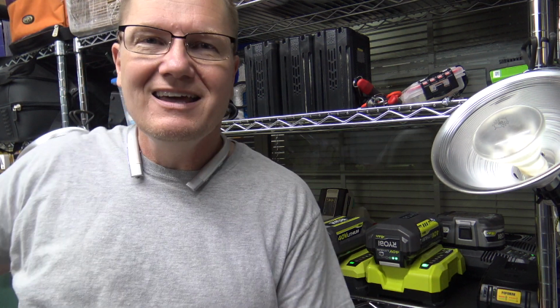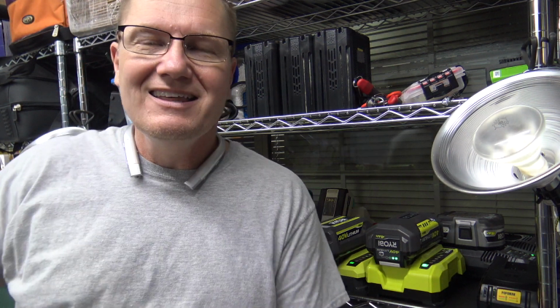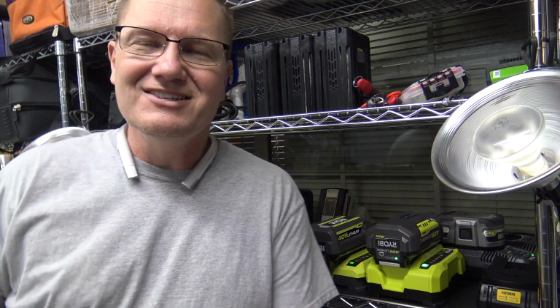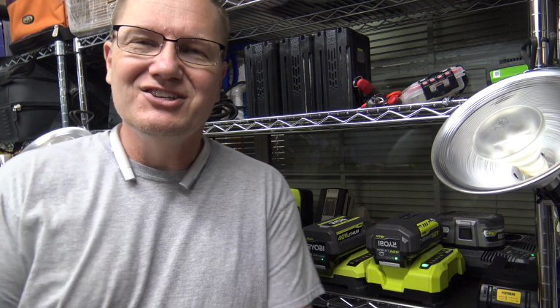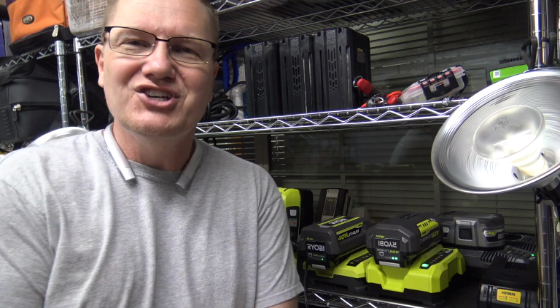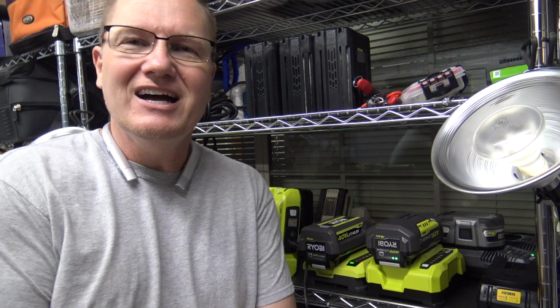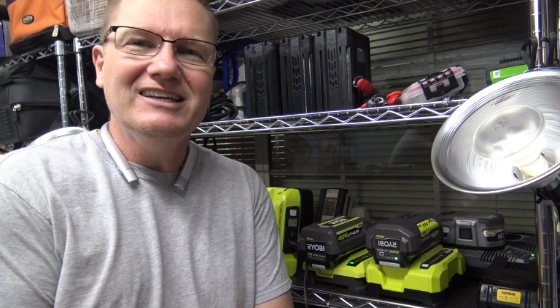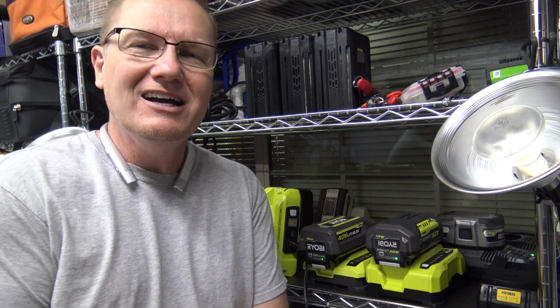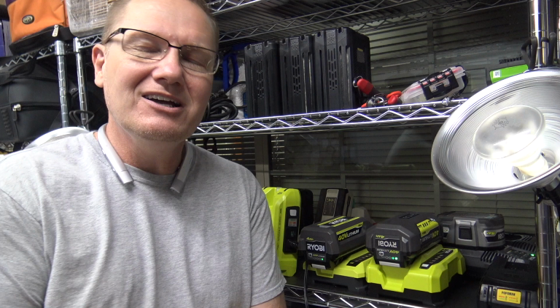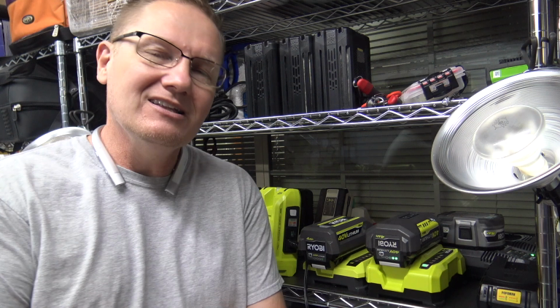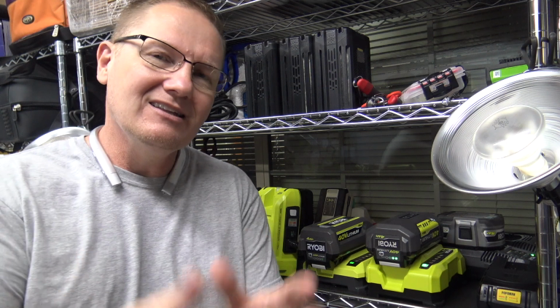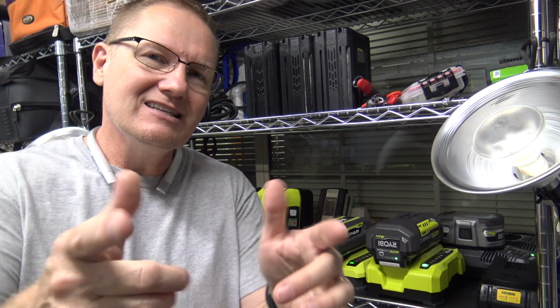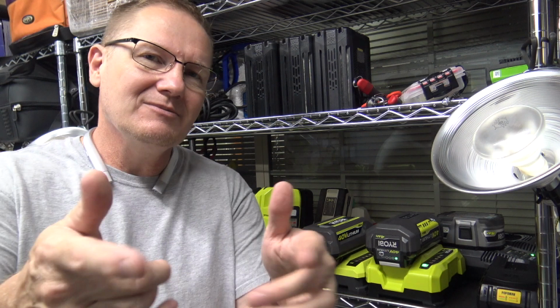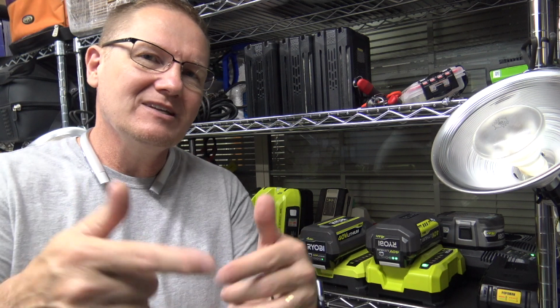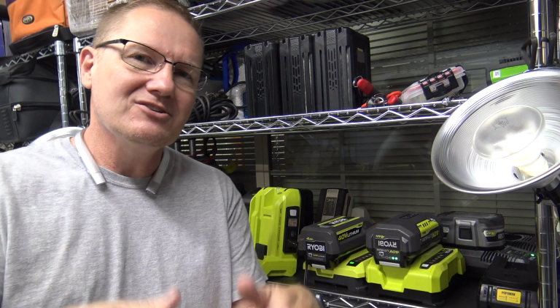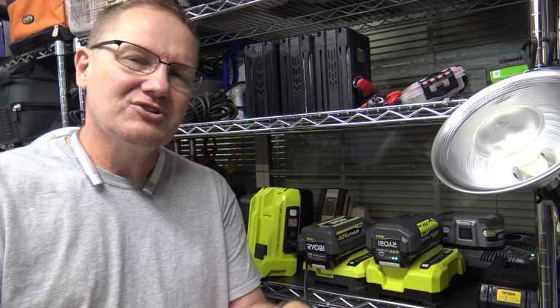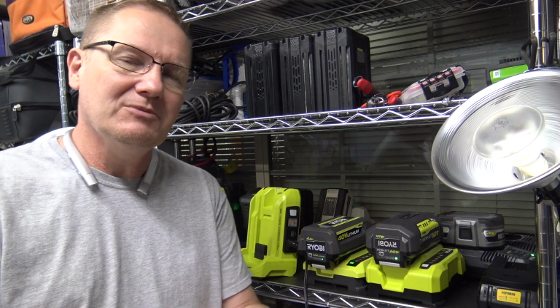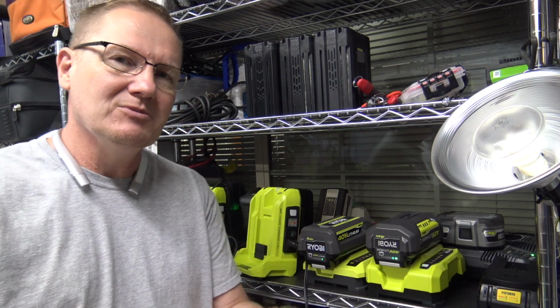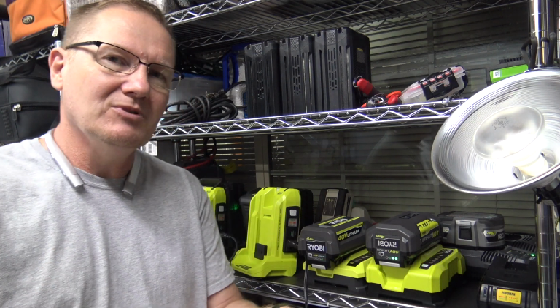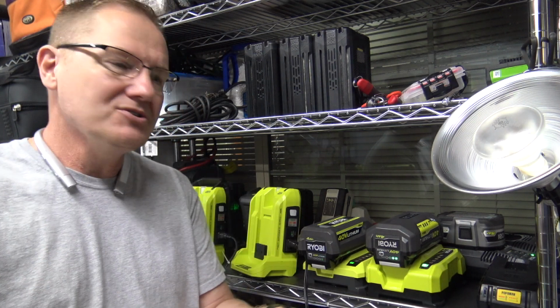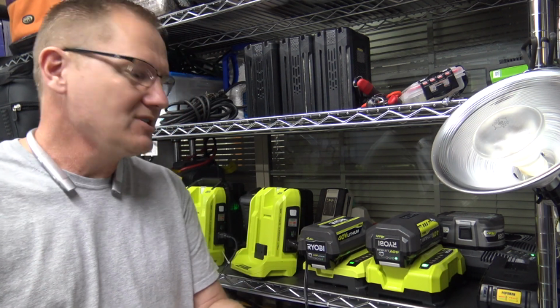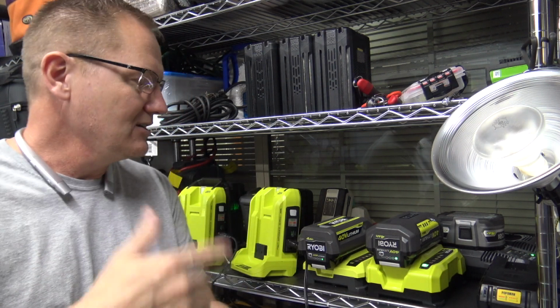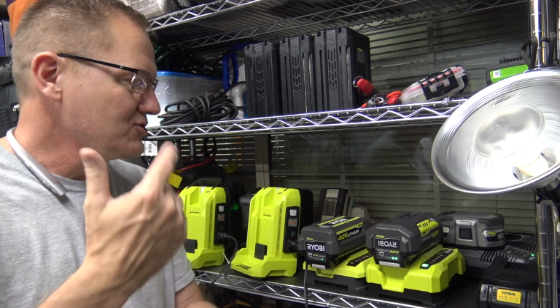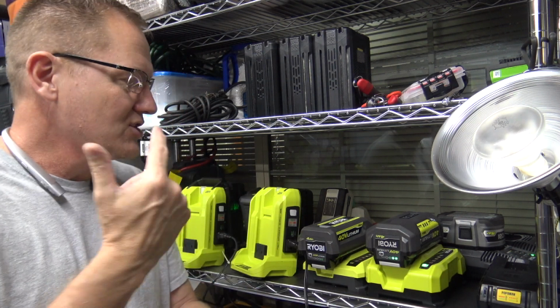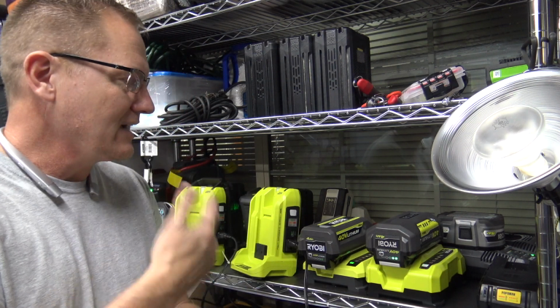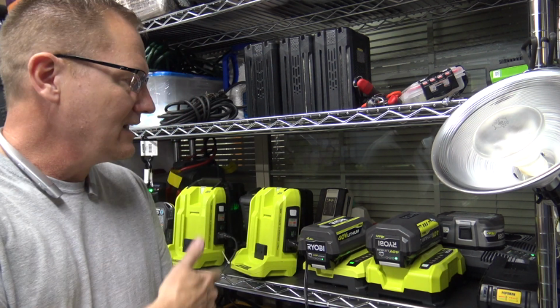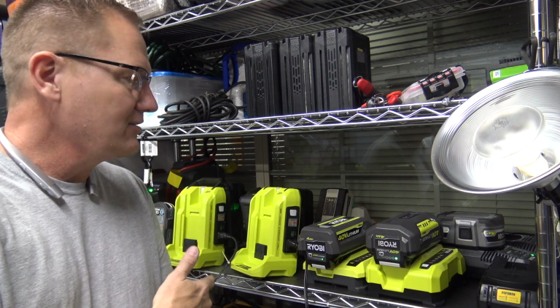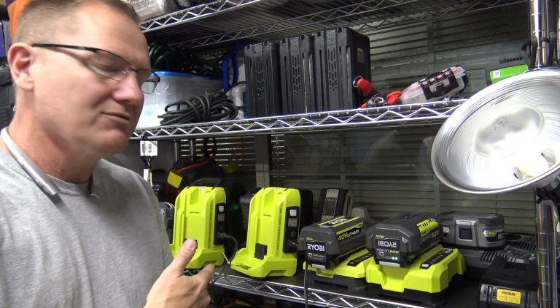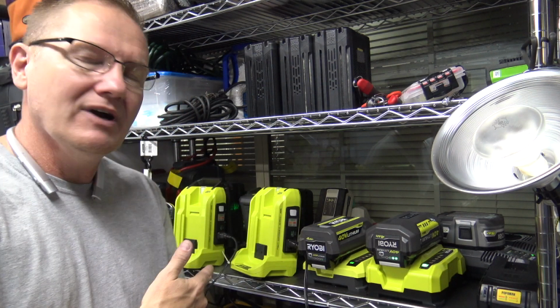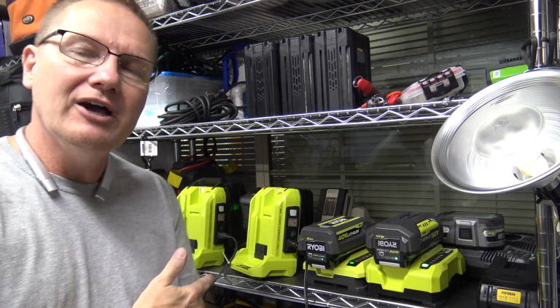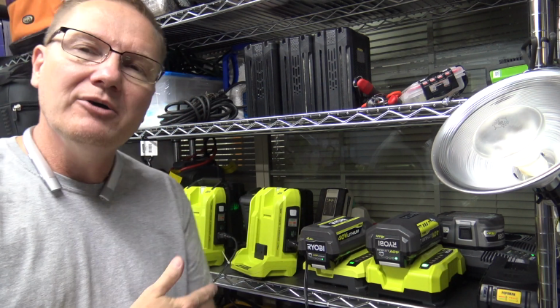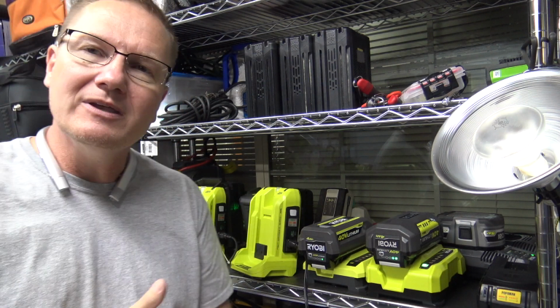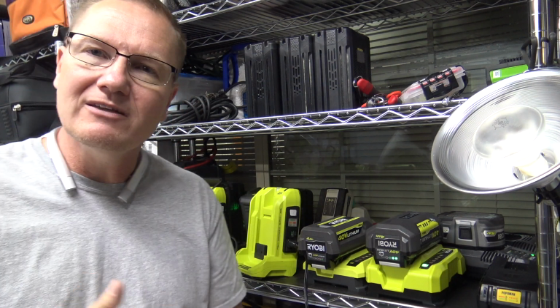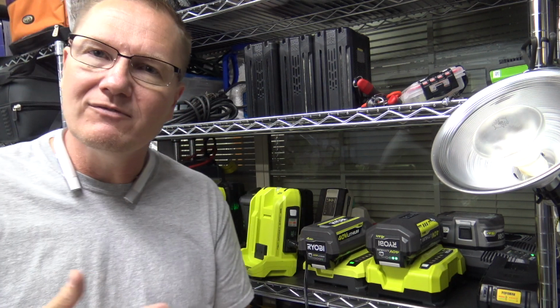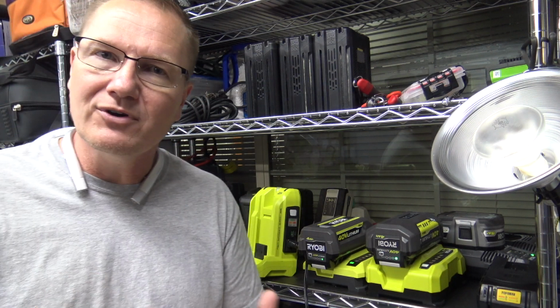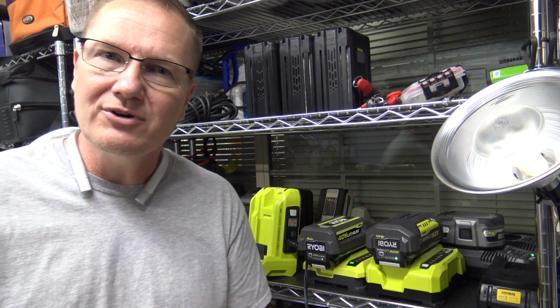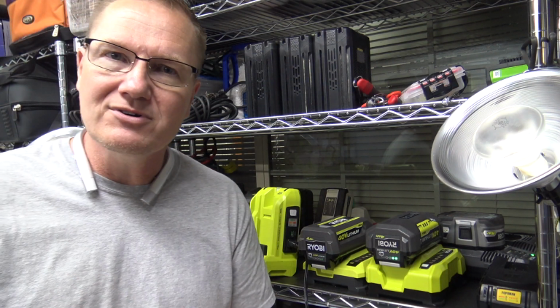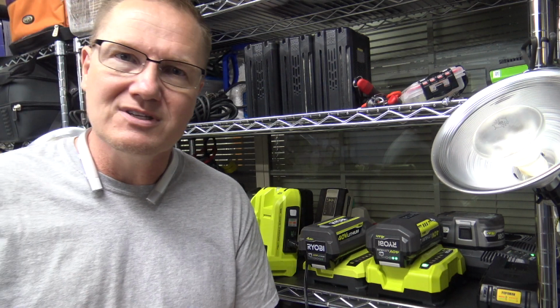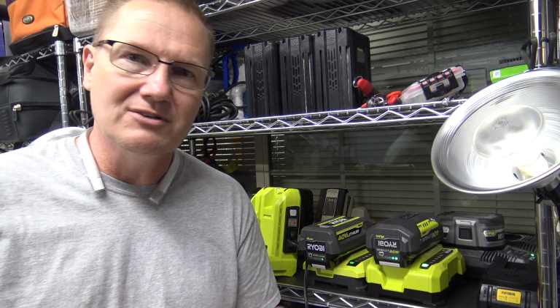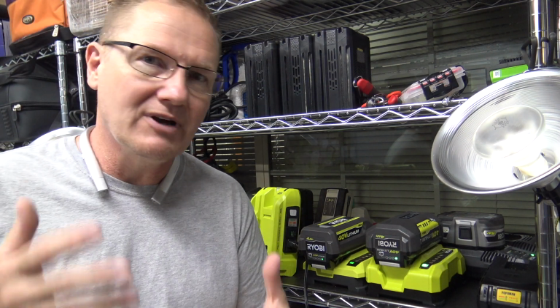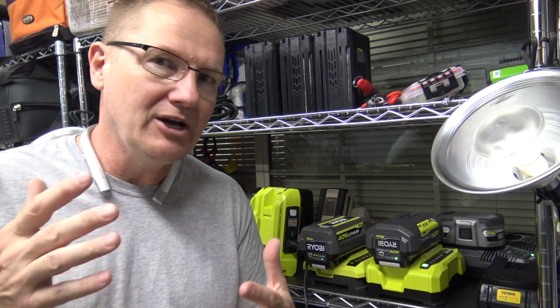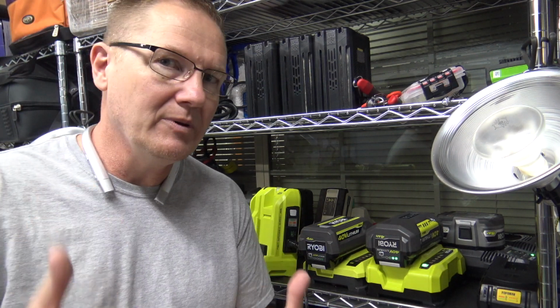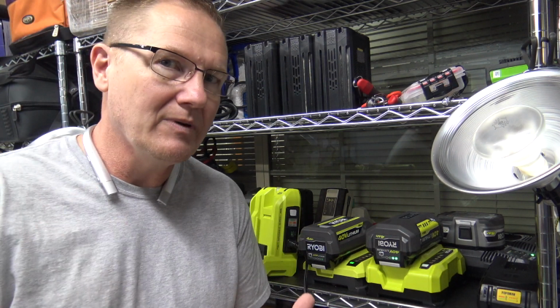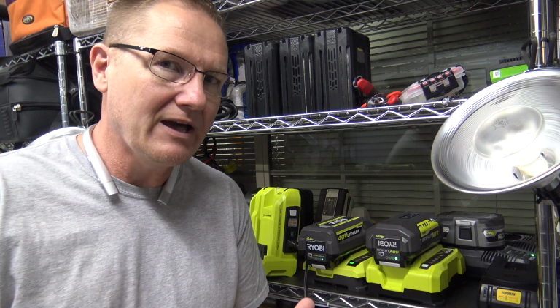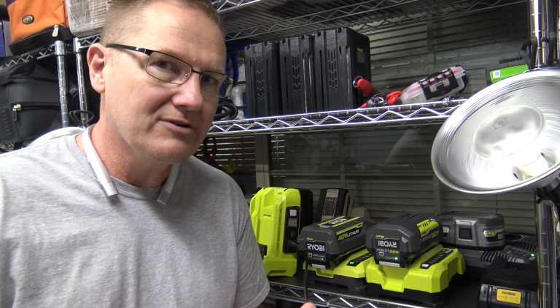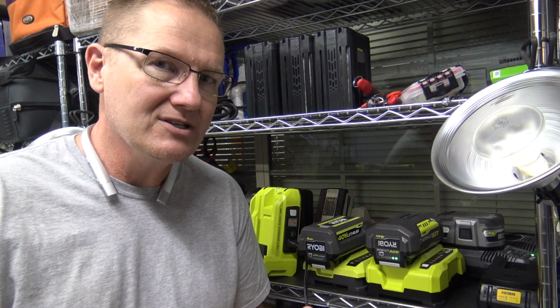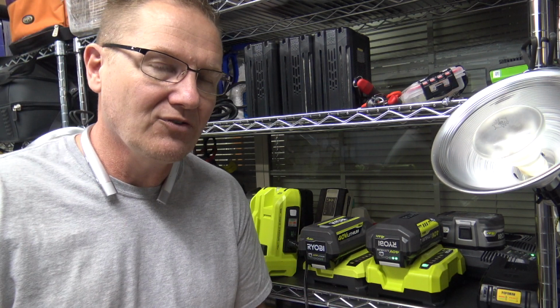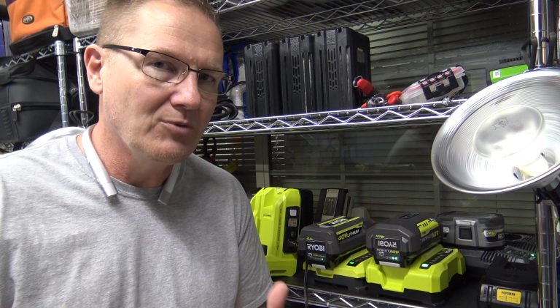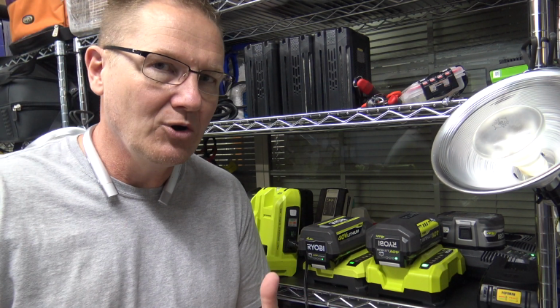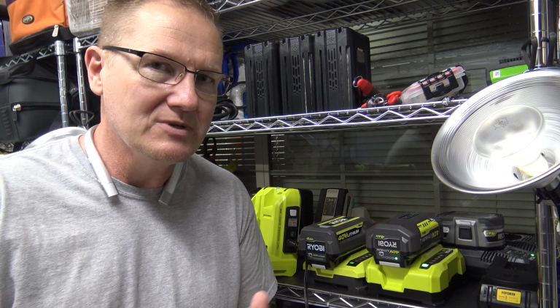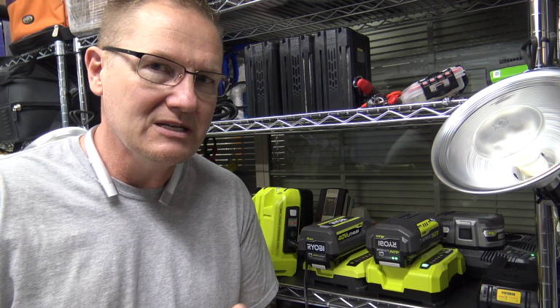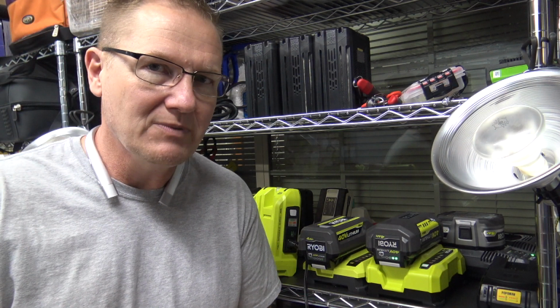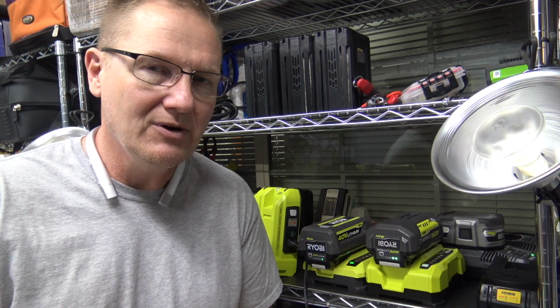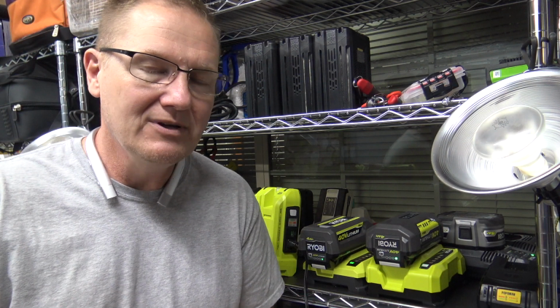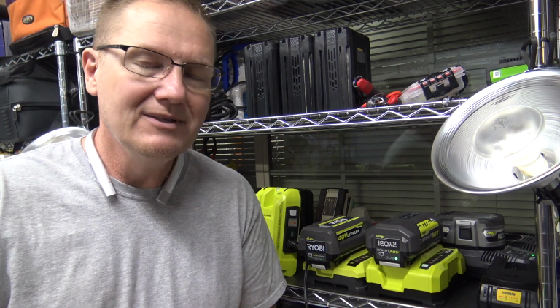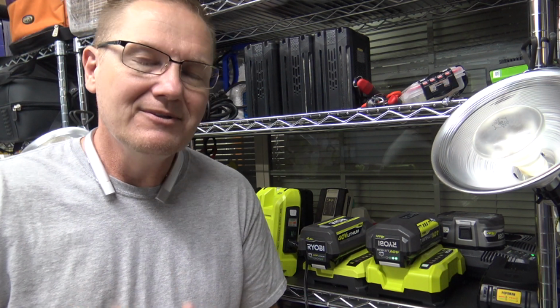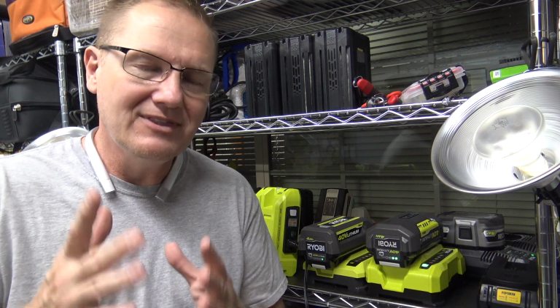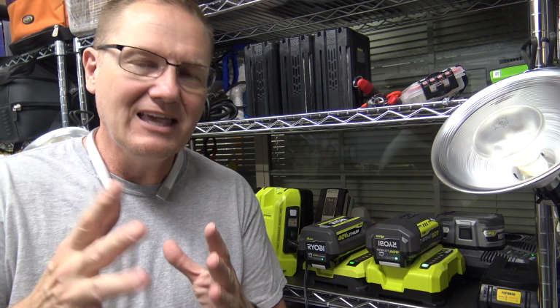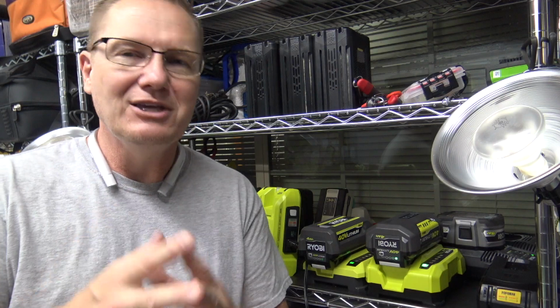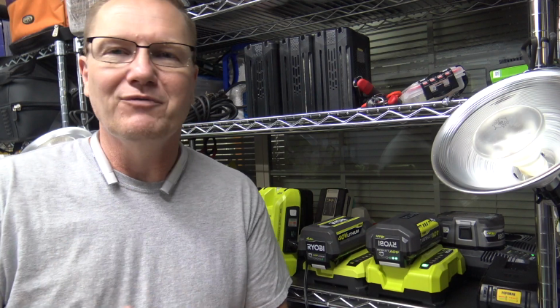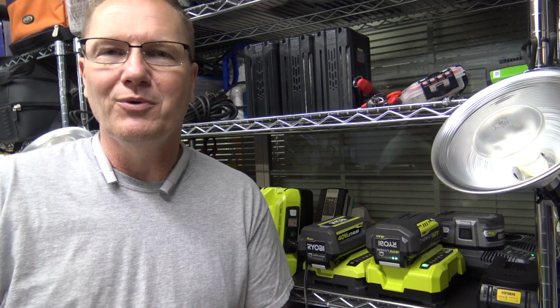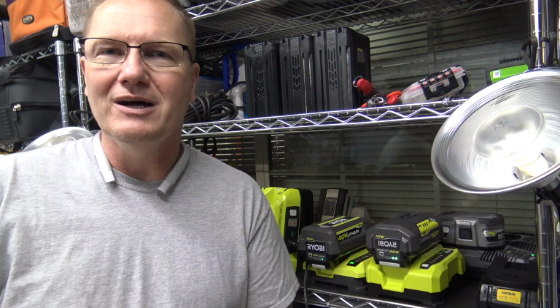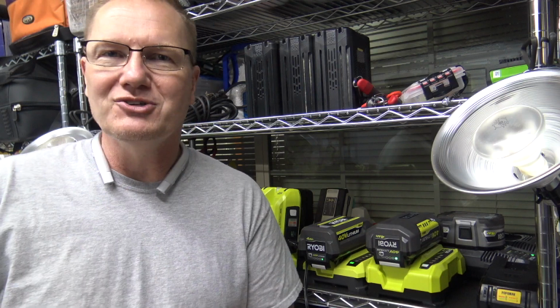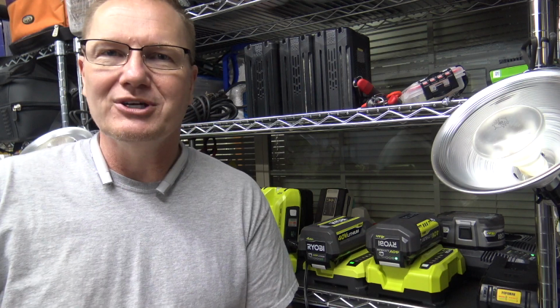This is John Young. Links will be in the description below so you can go check out the Ryobi inverters and Ryobi batteries from Home Depot. Thank you for watching.